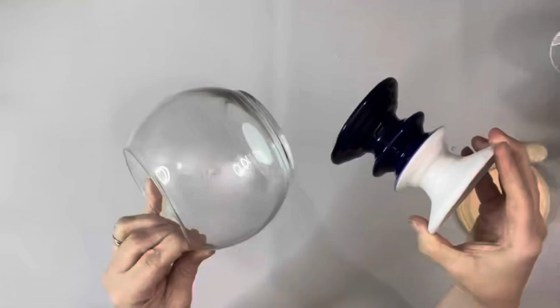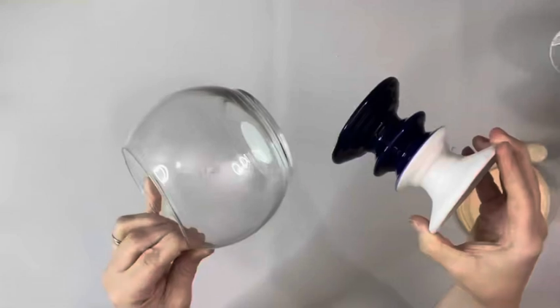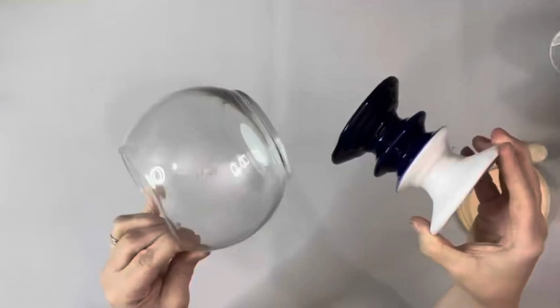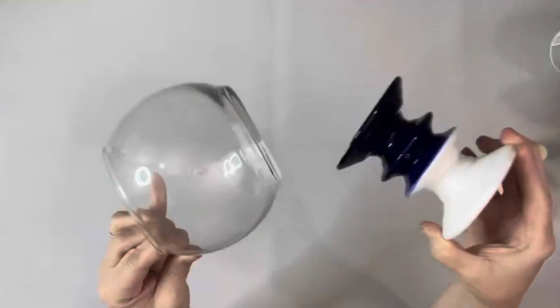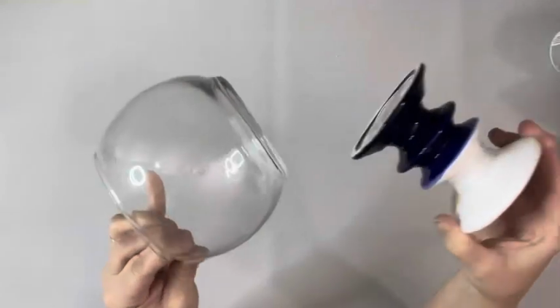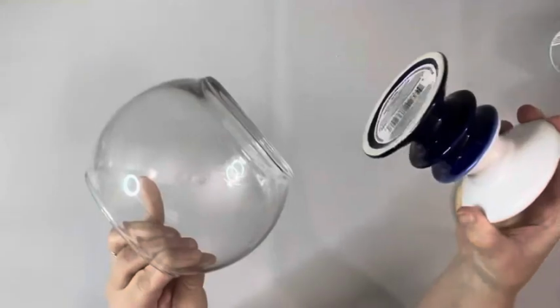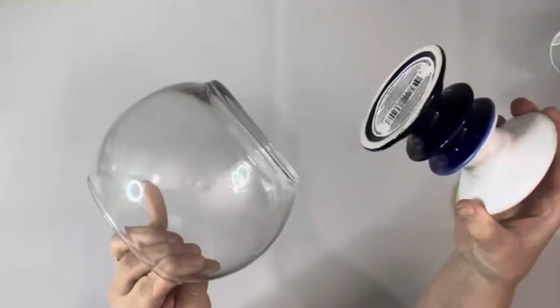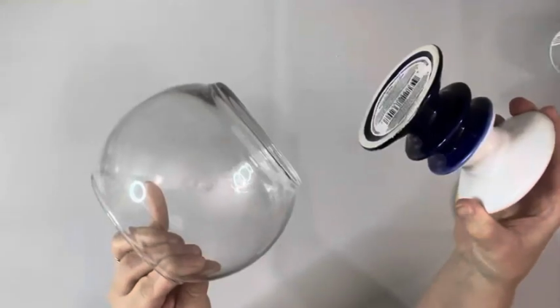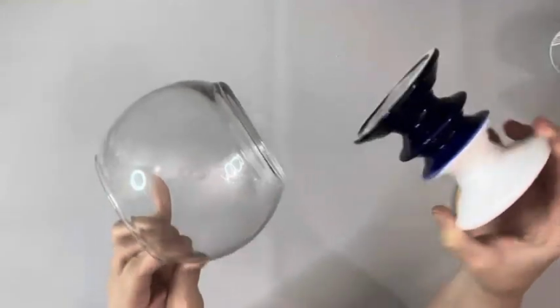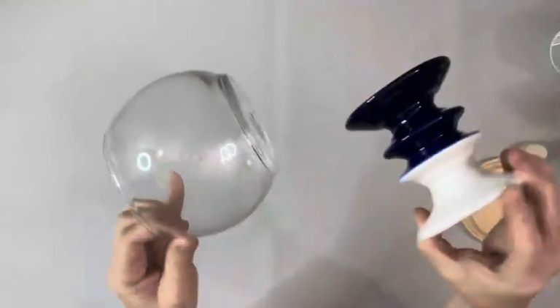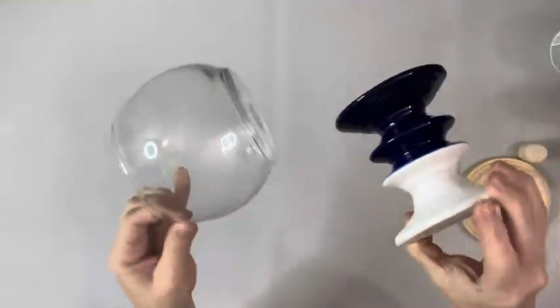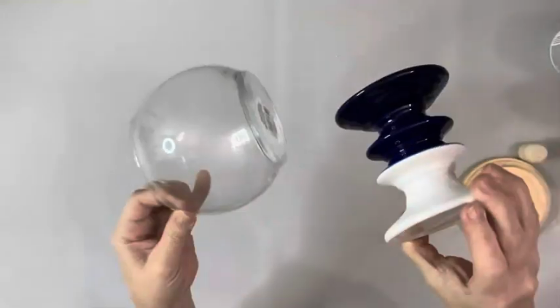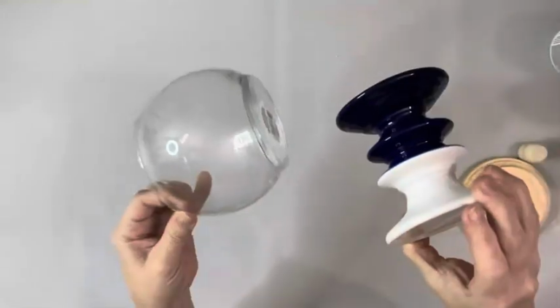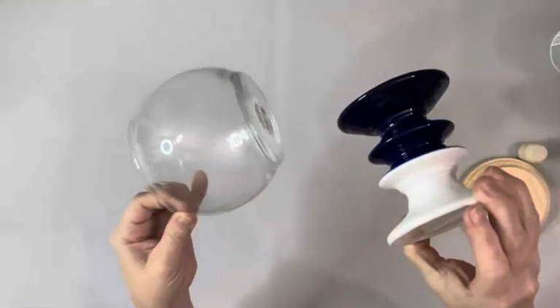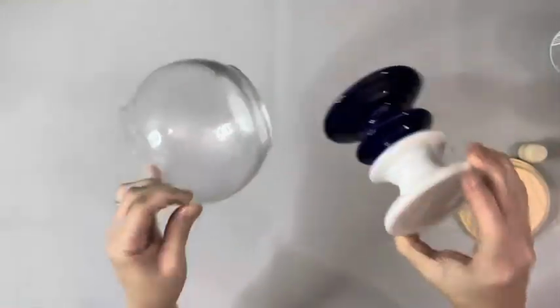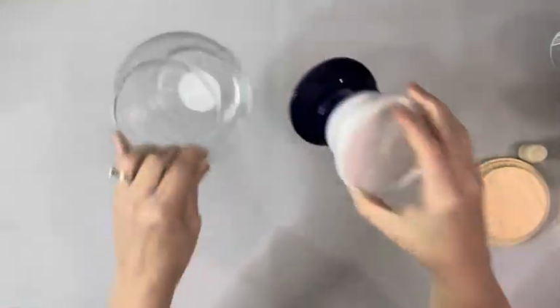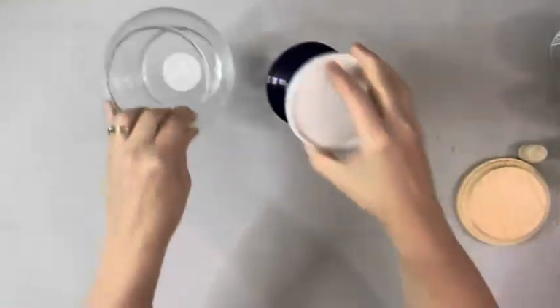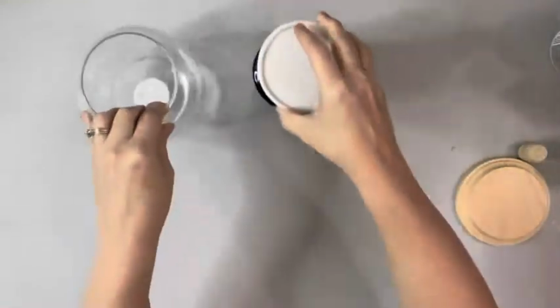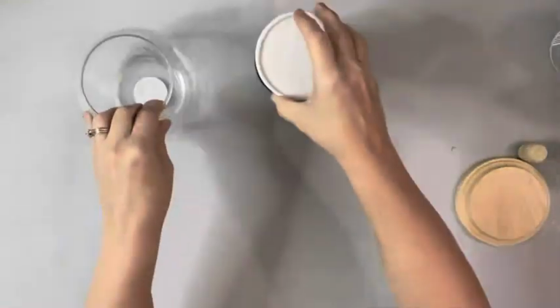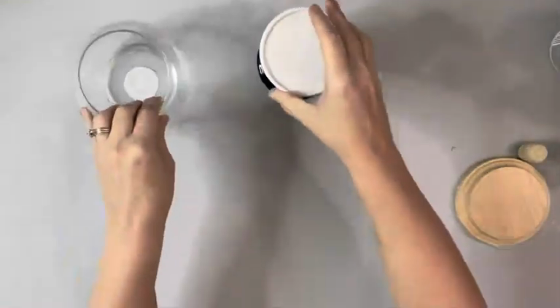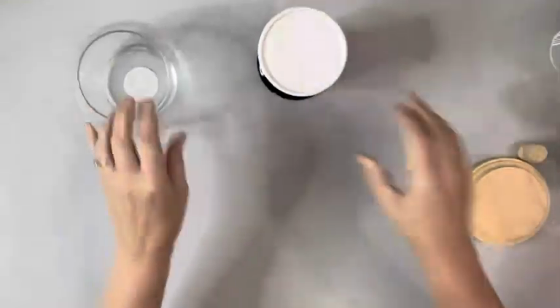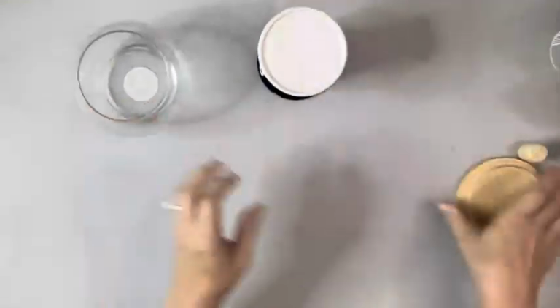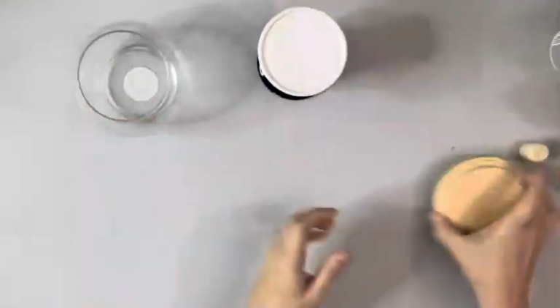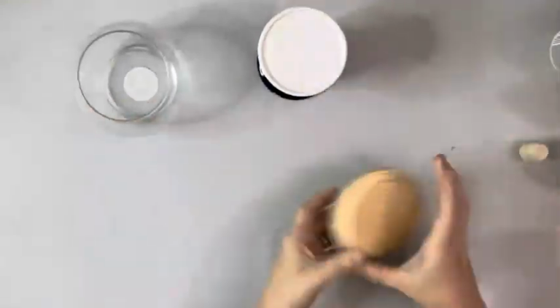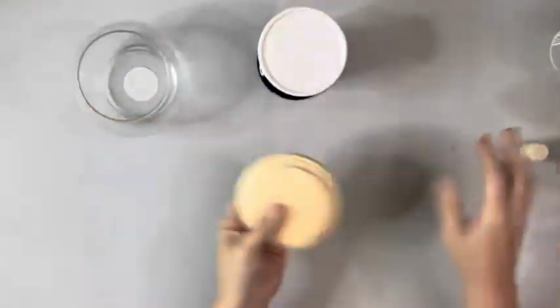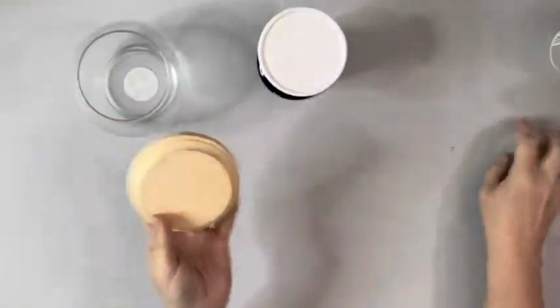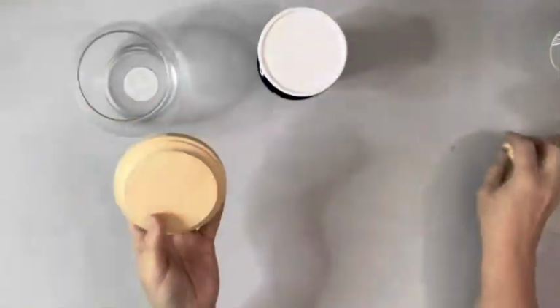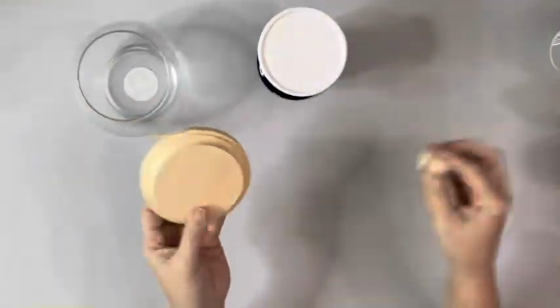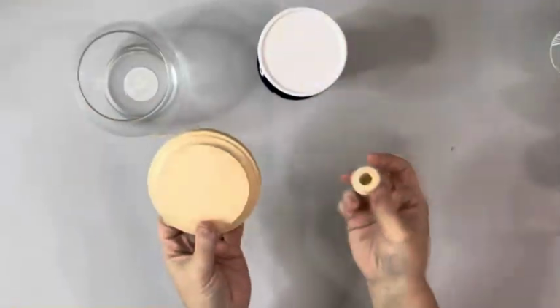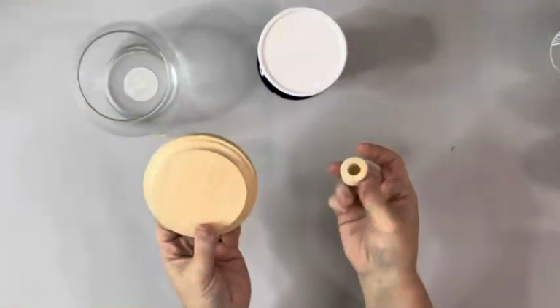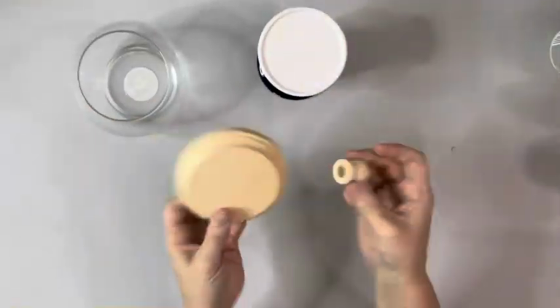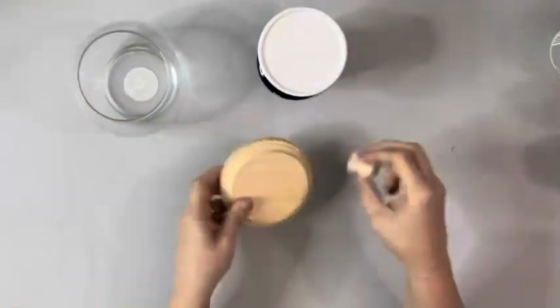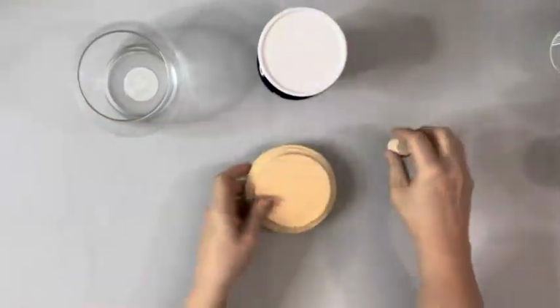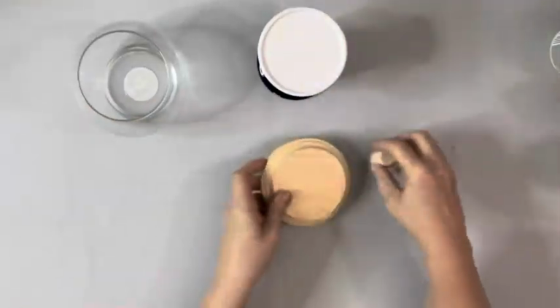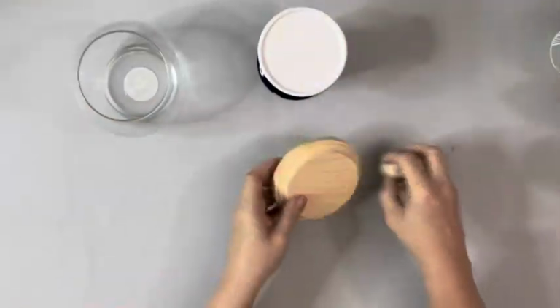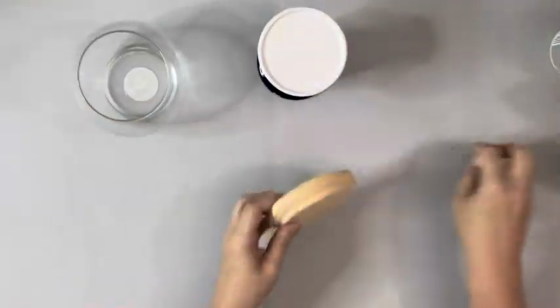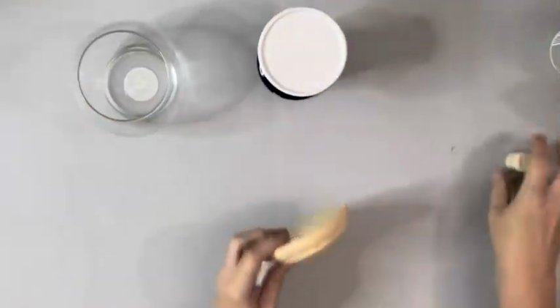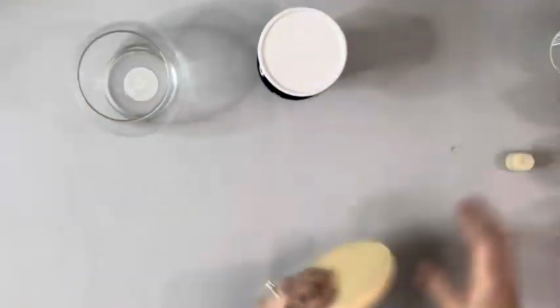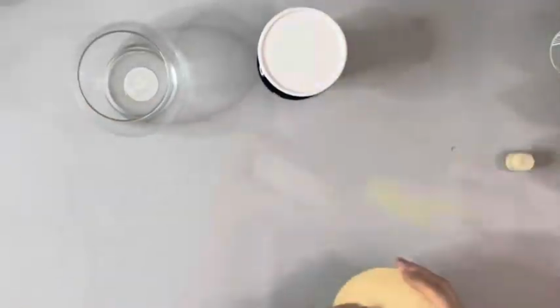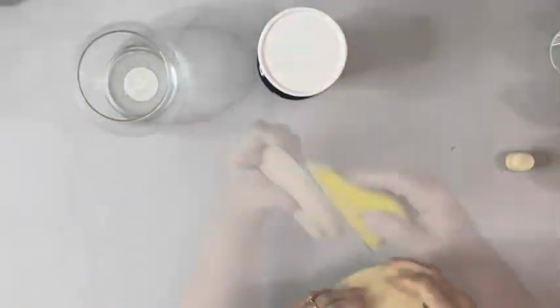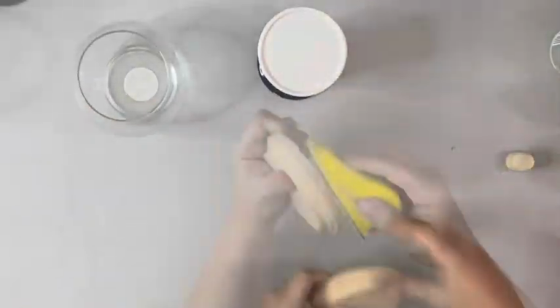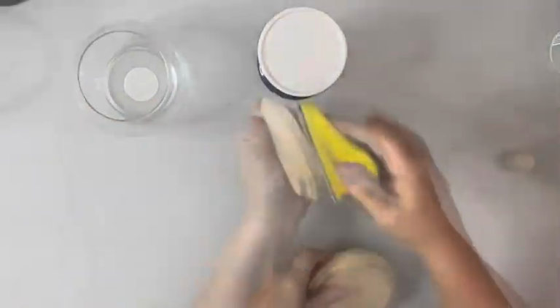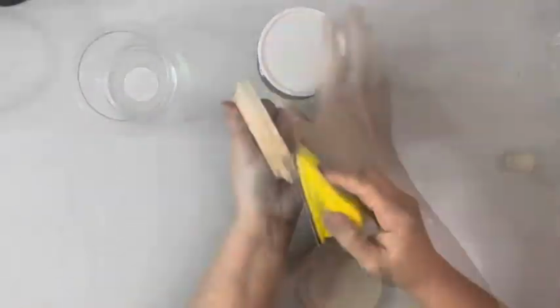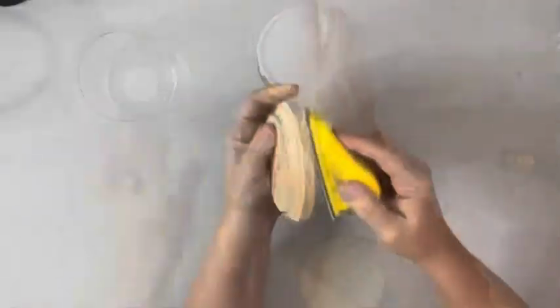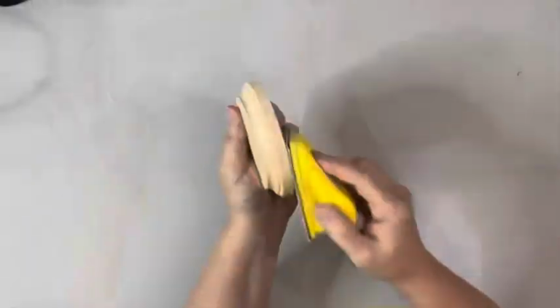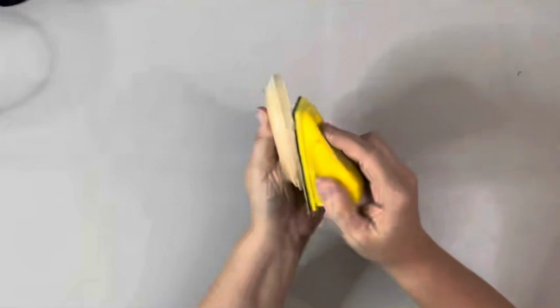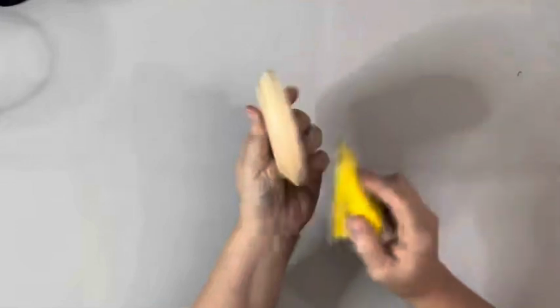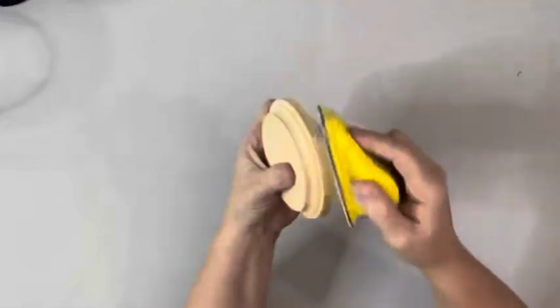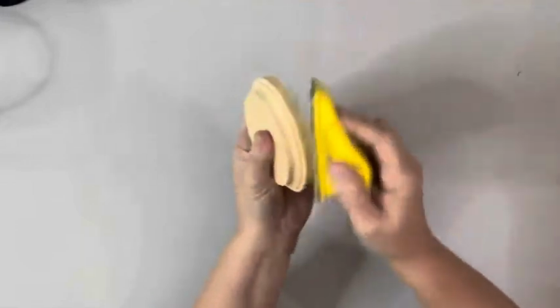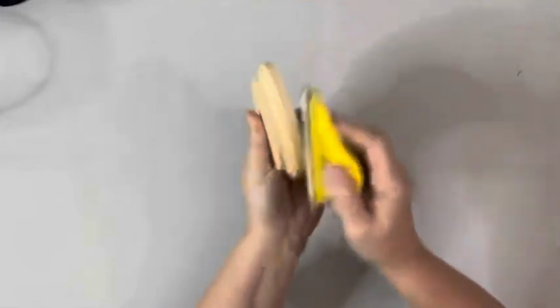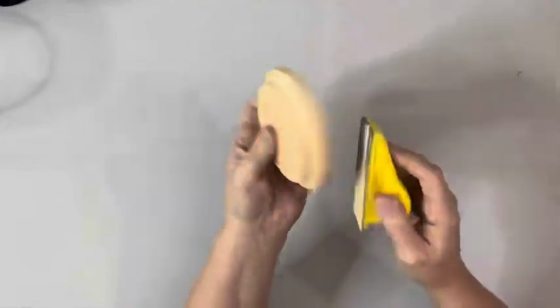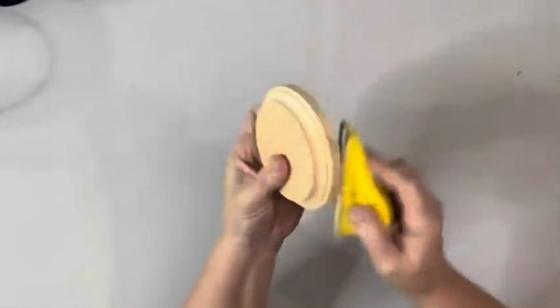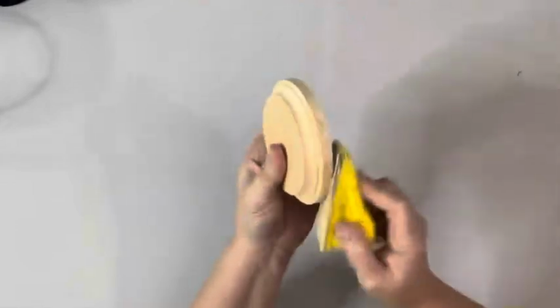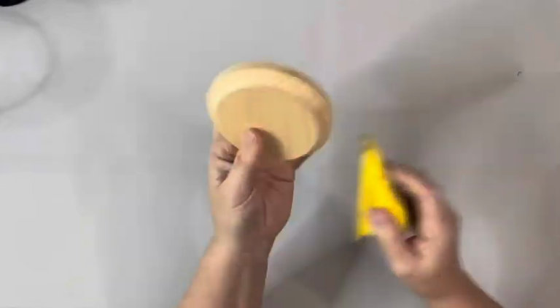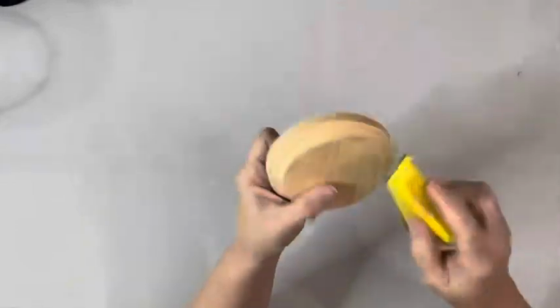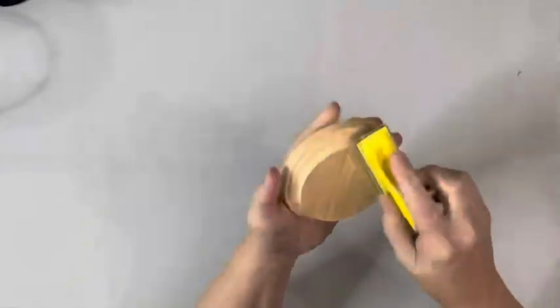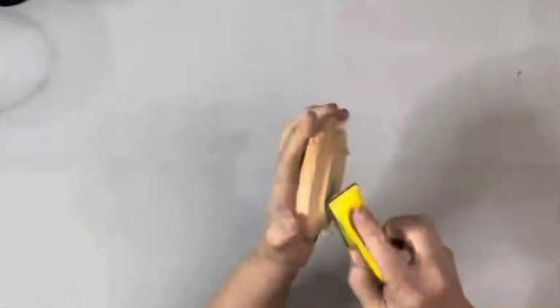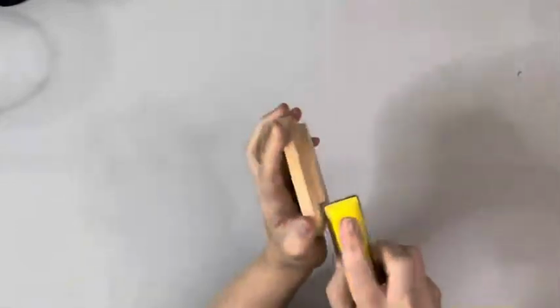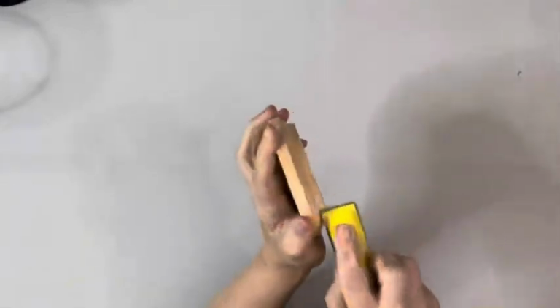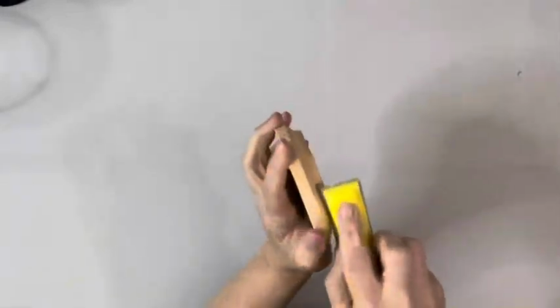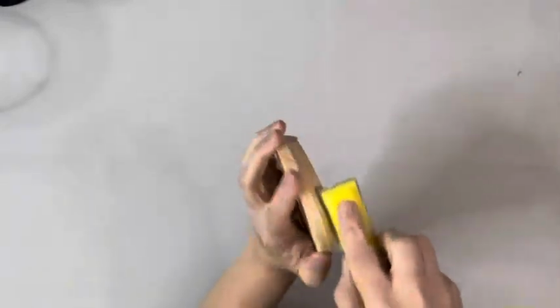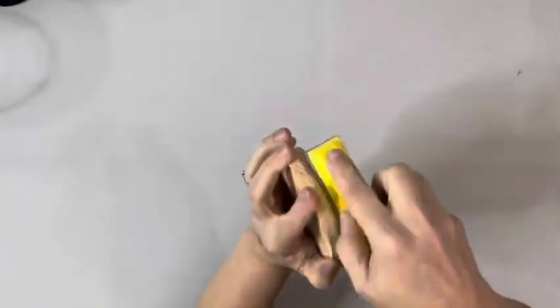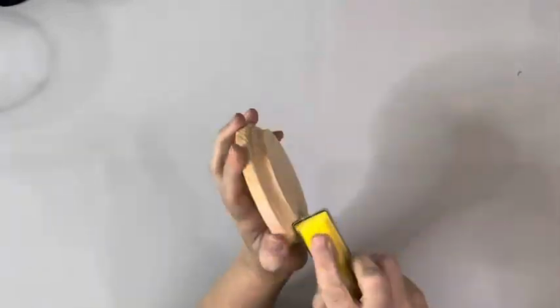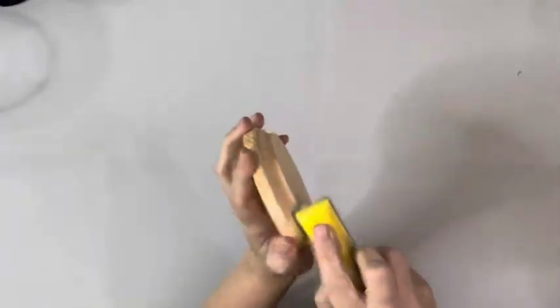Hey guys, it's Beth today. I'll be using this glass bowl and candle holder from Dollar Tree and this wood plaque and dowel cap from Hobby Lobby.